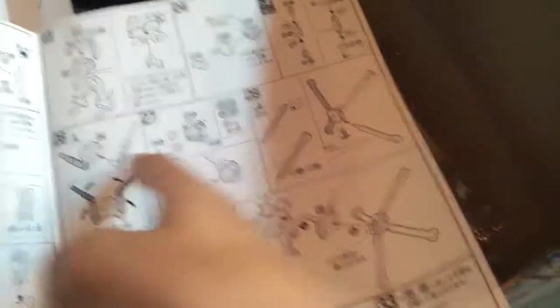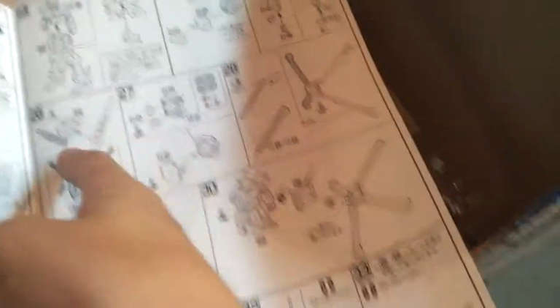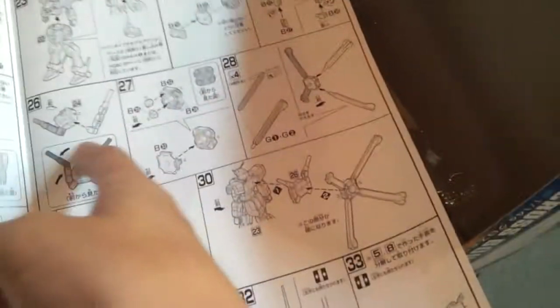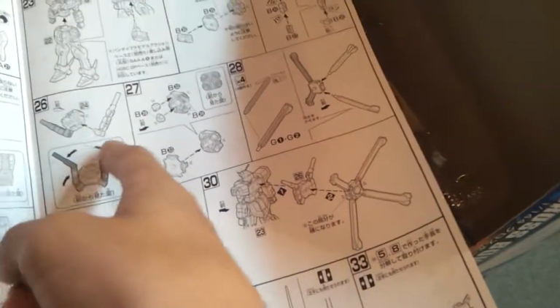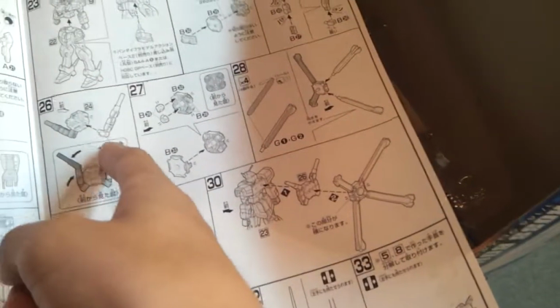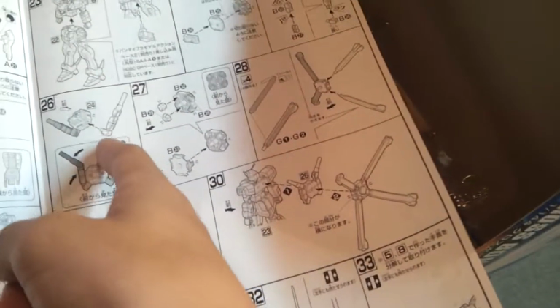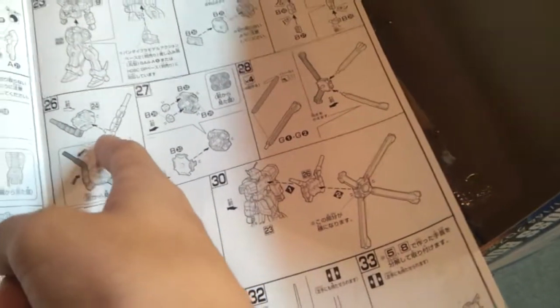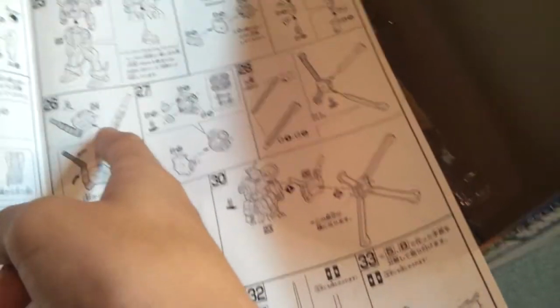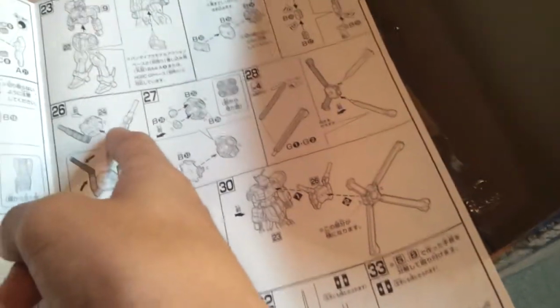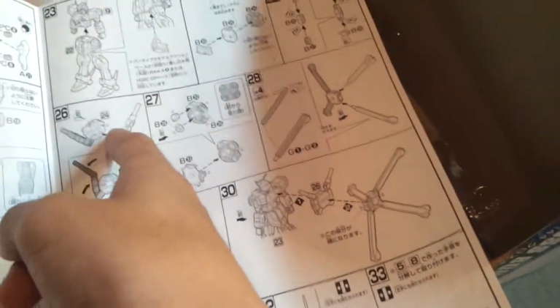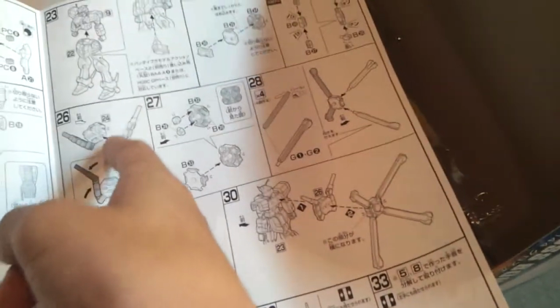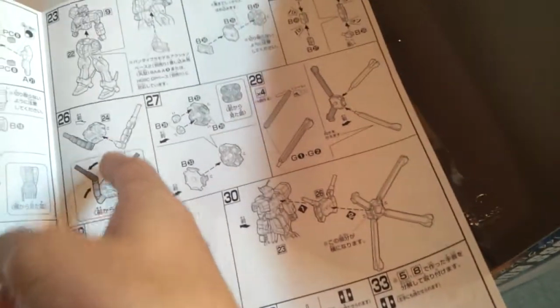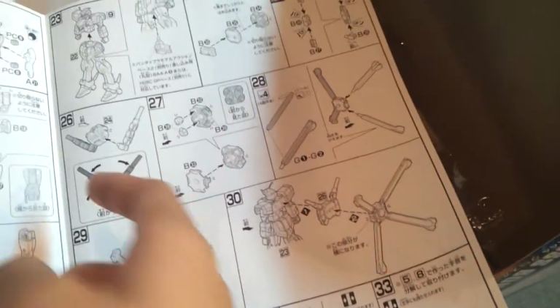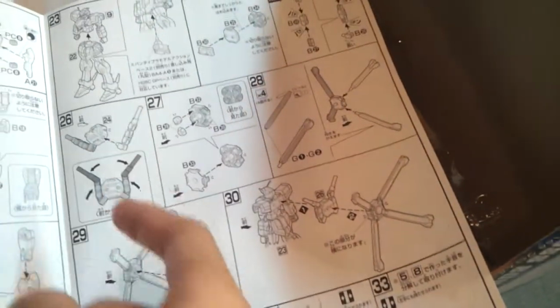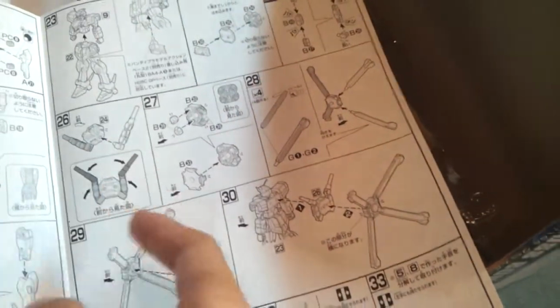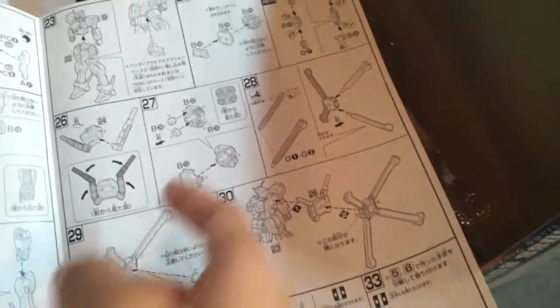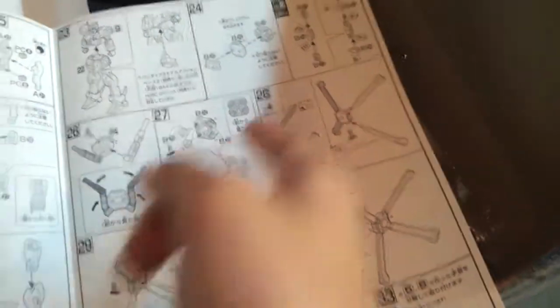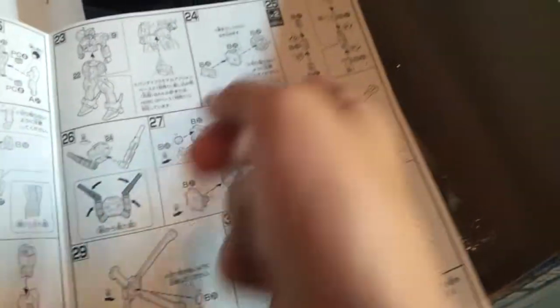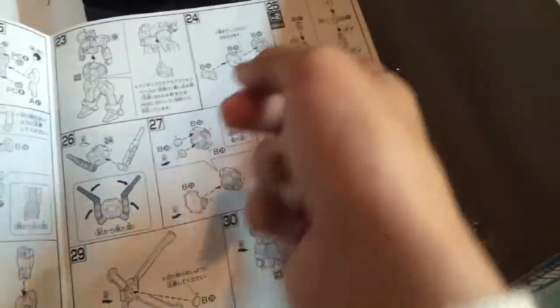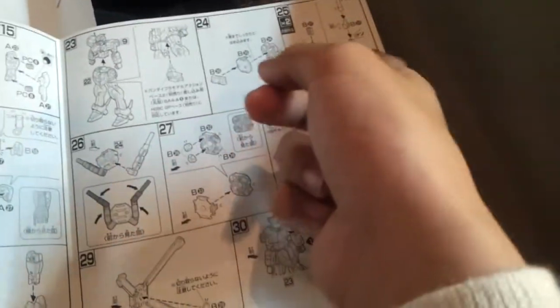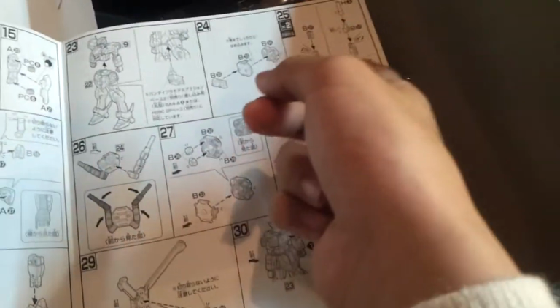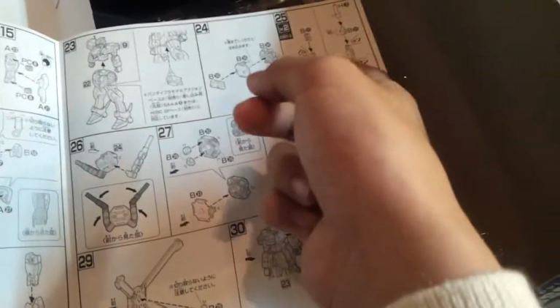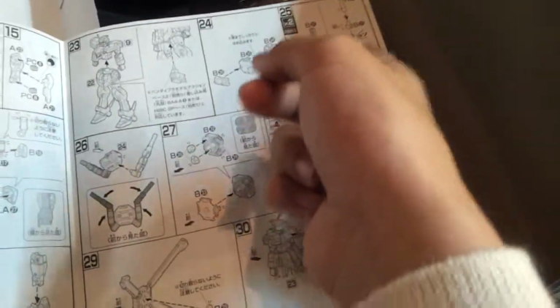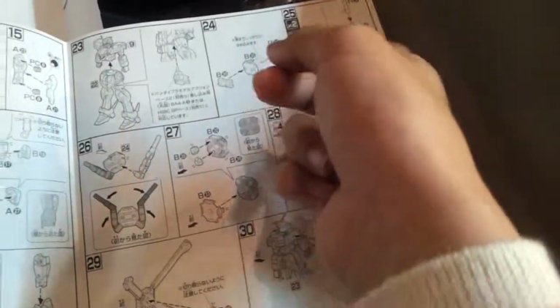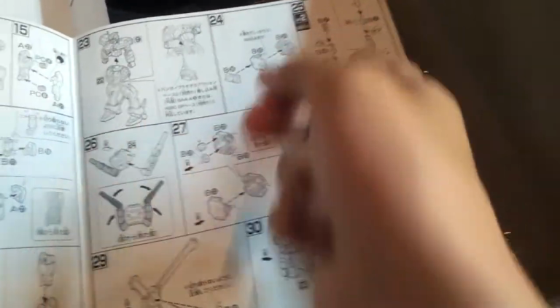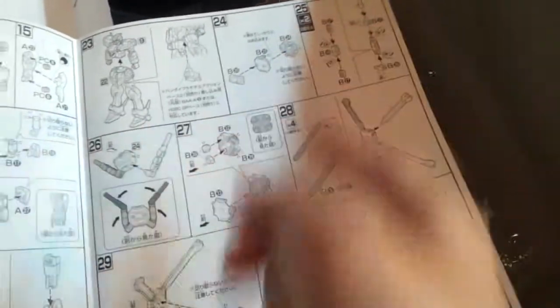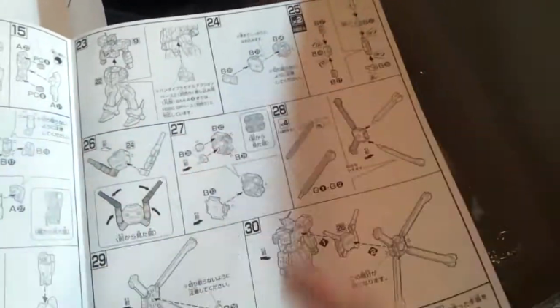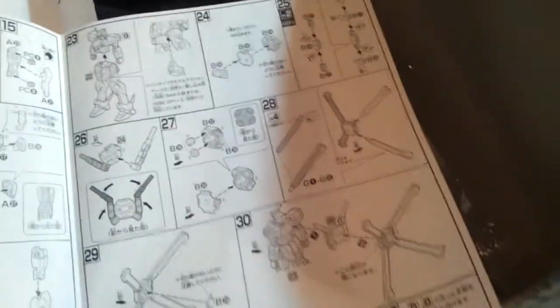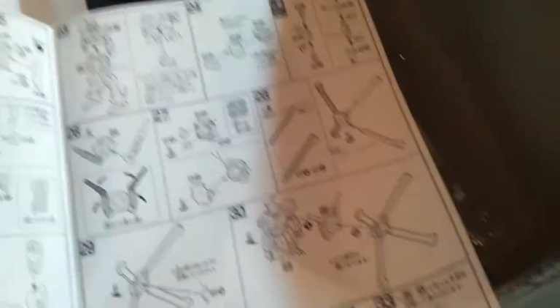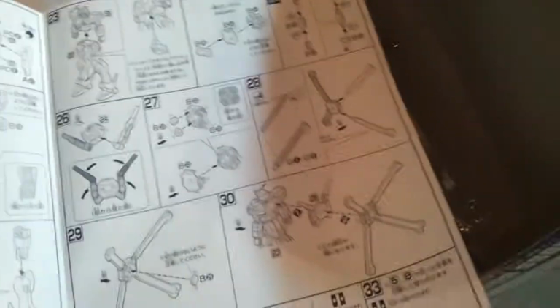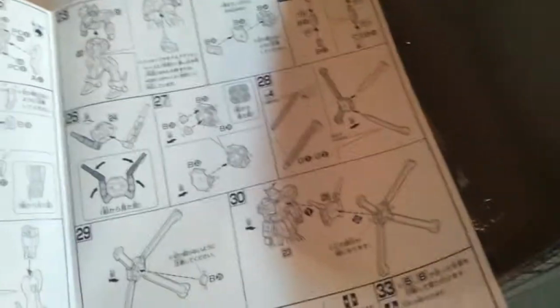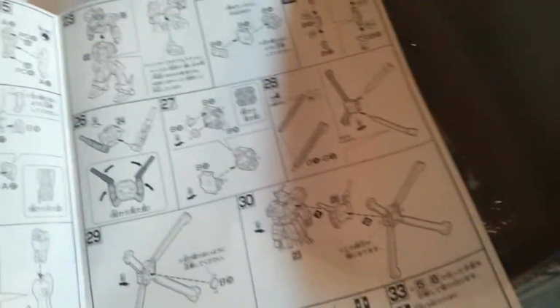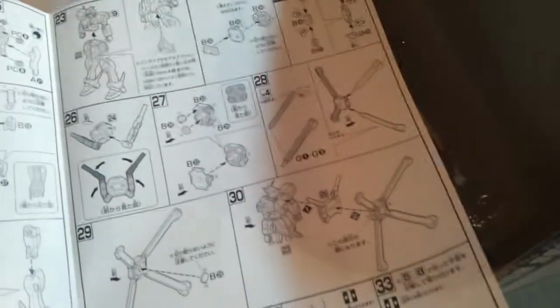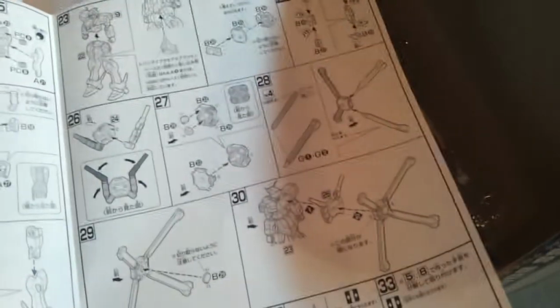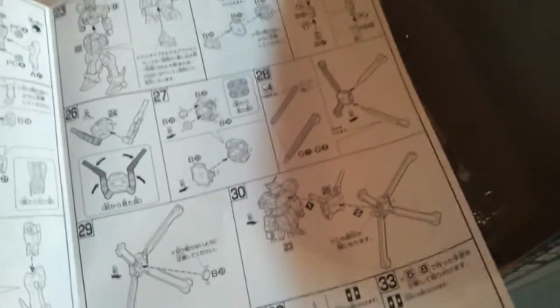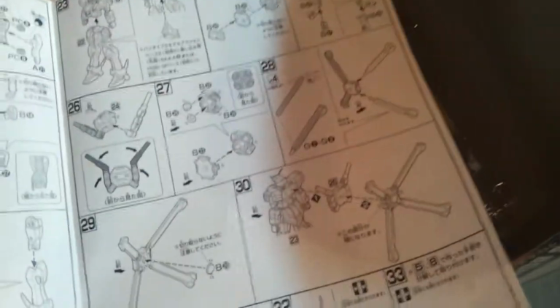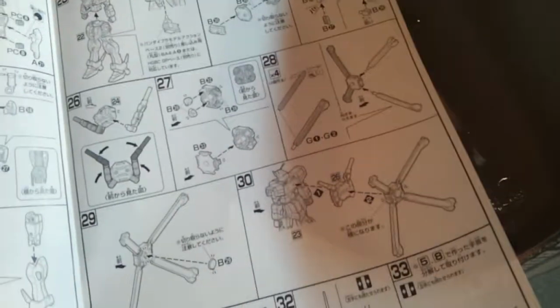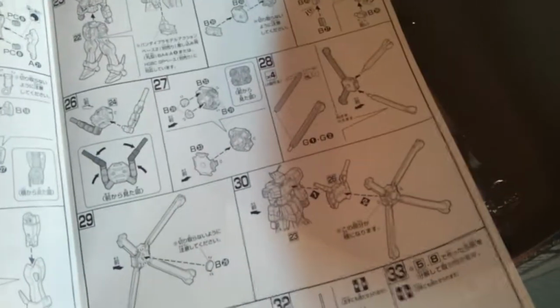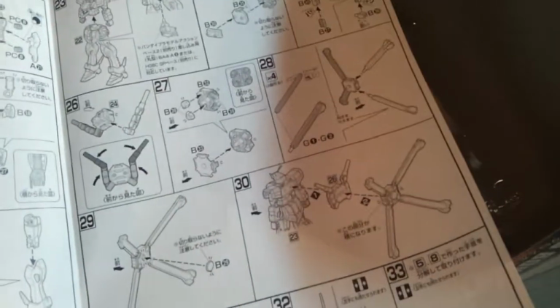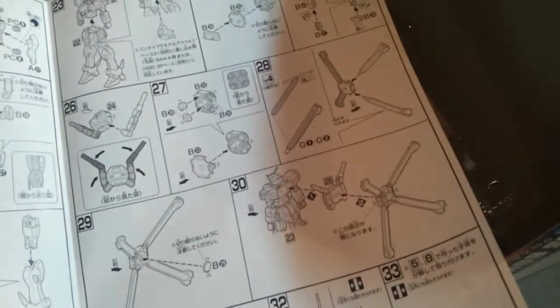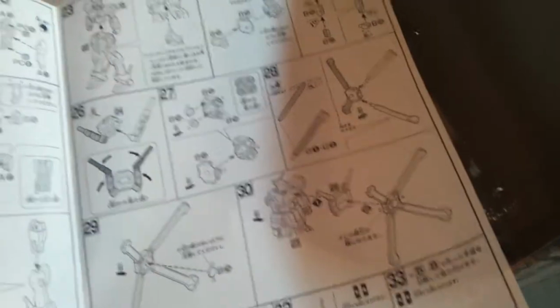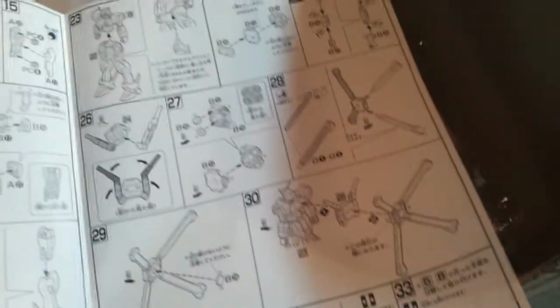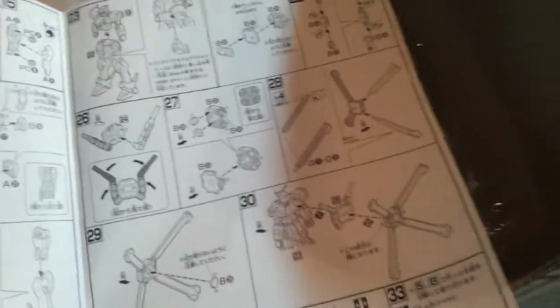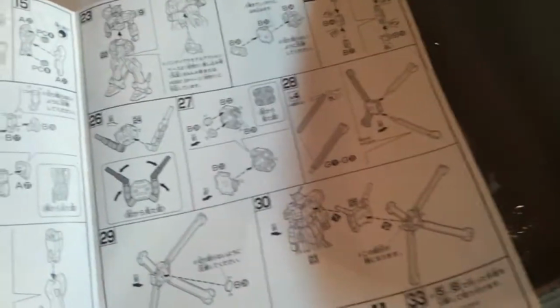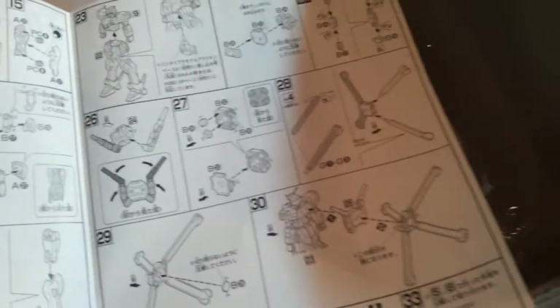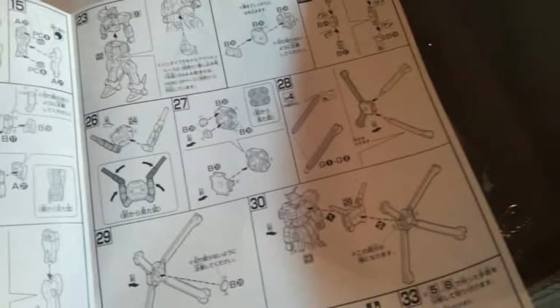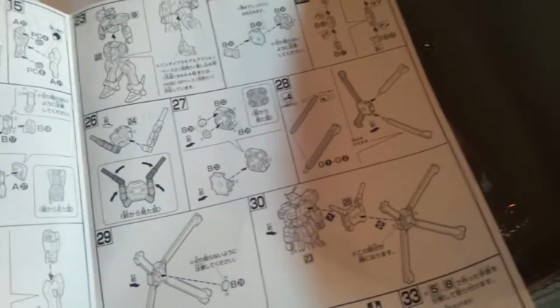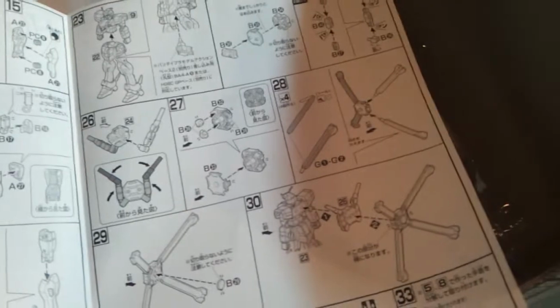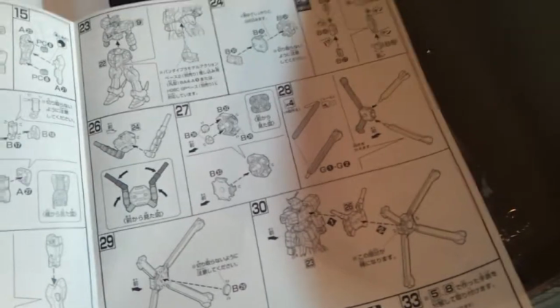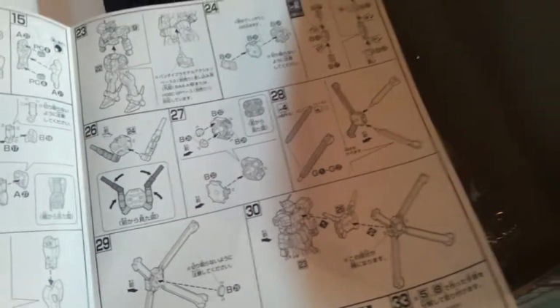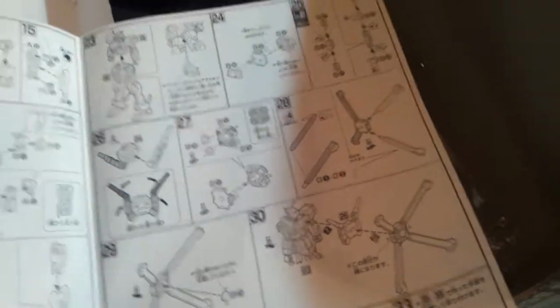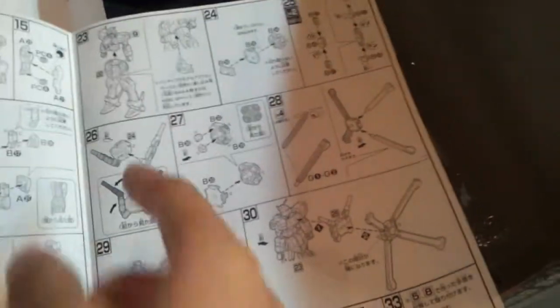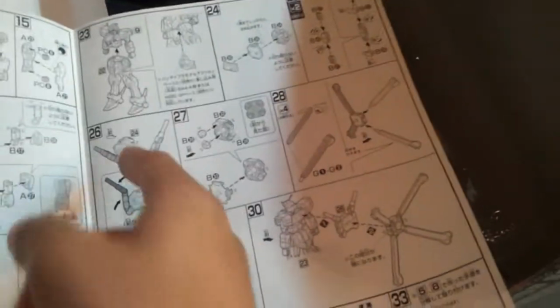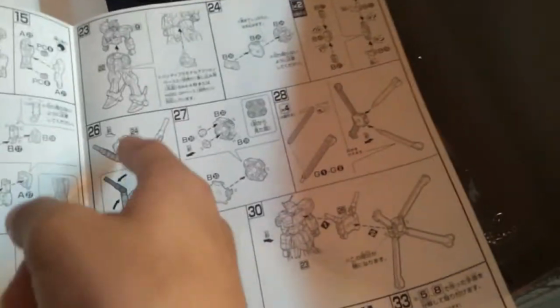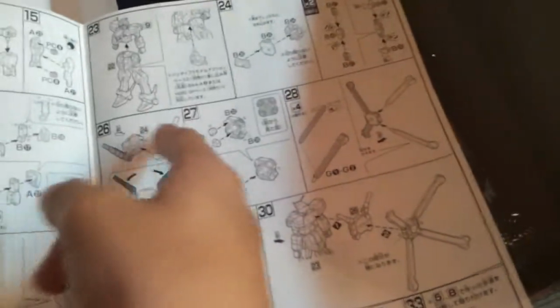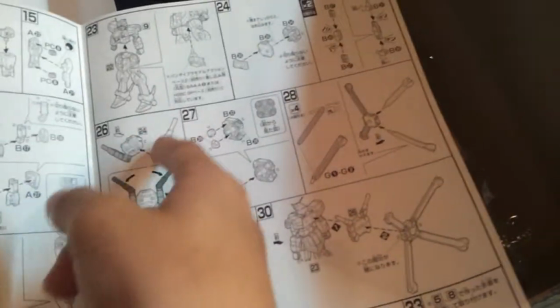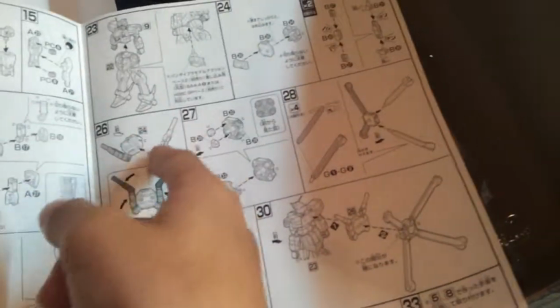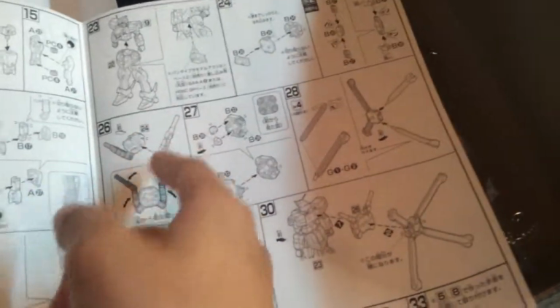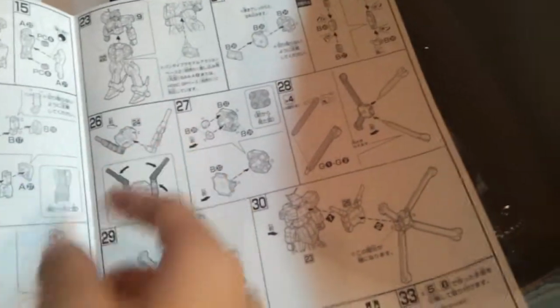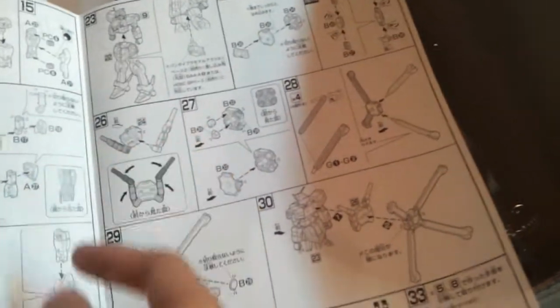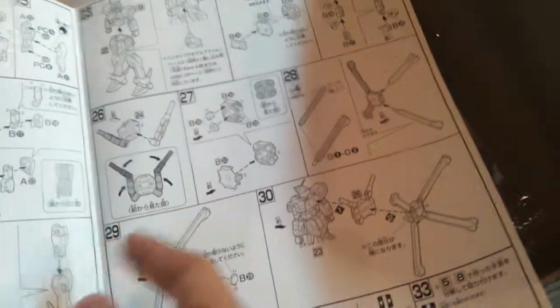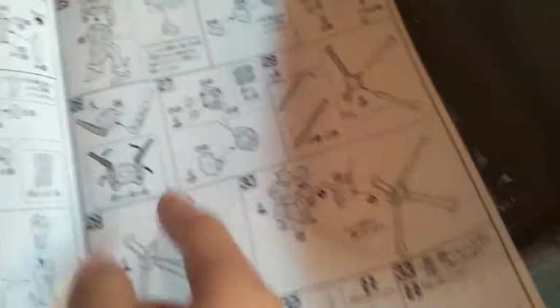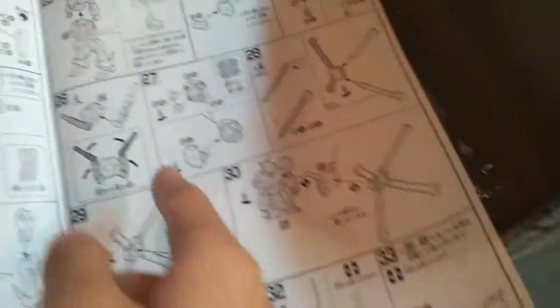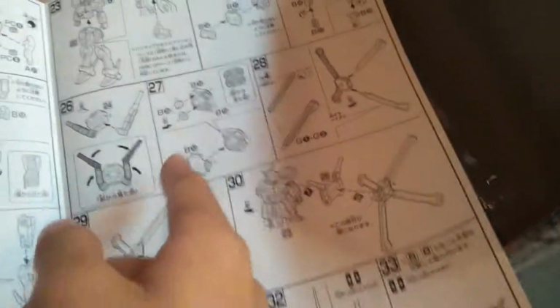And the backpack - the beam saber guns are very twisty. I'll show you in part two how many joints are there.